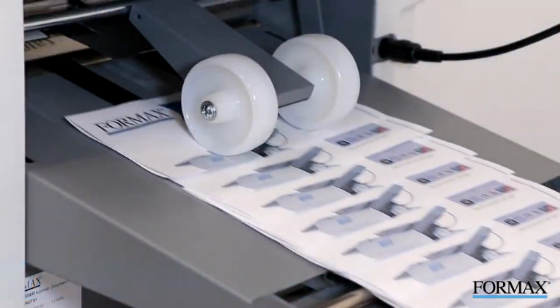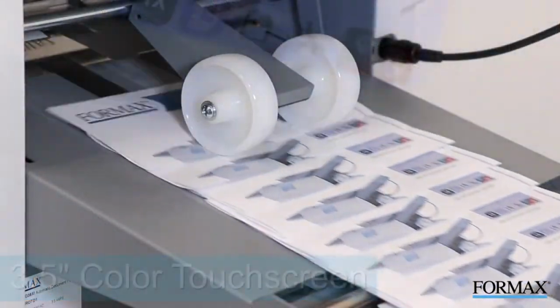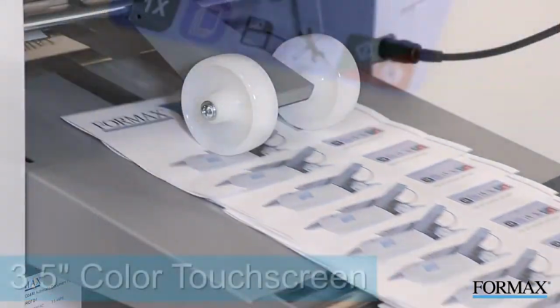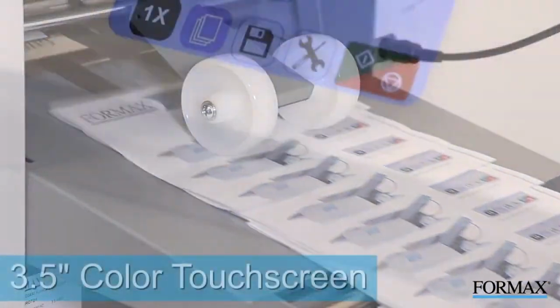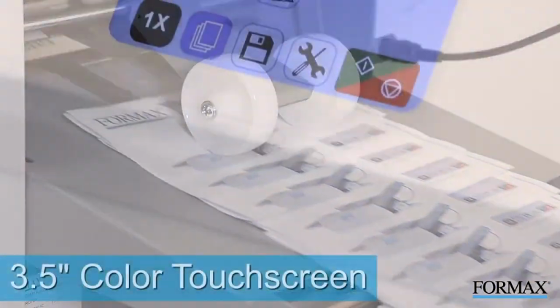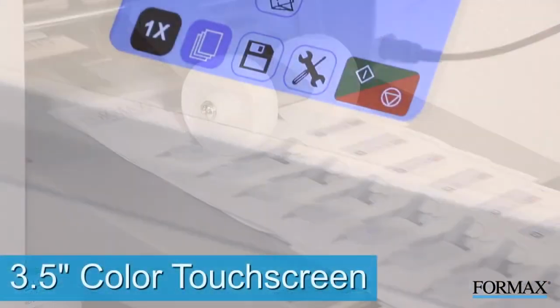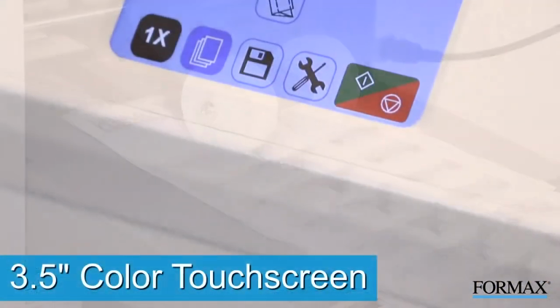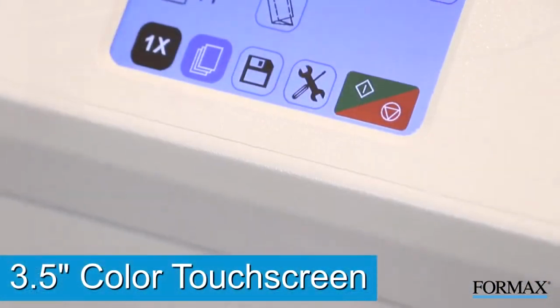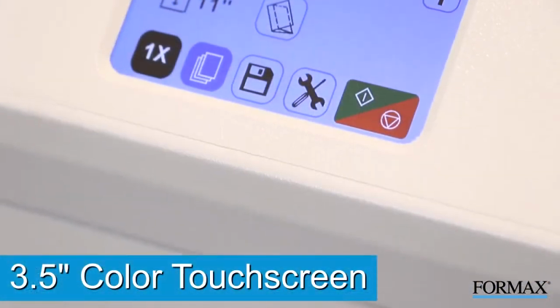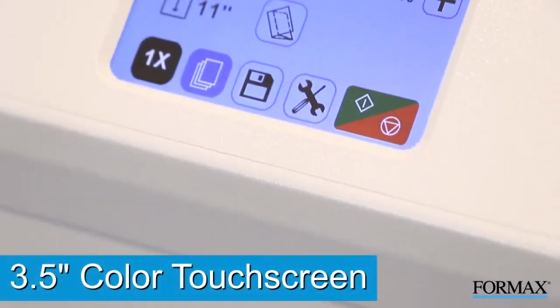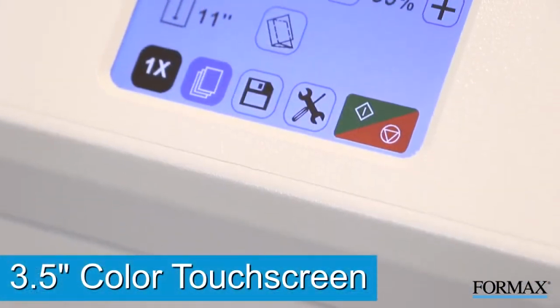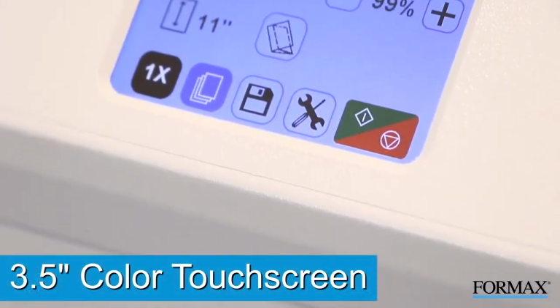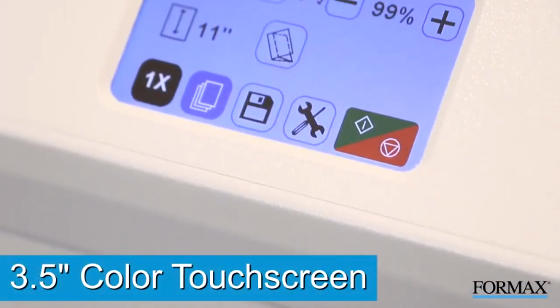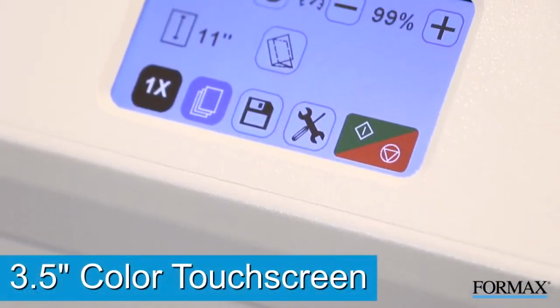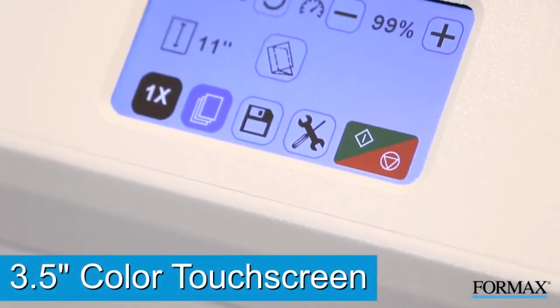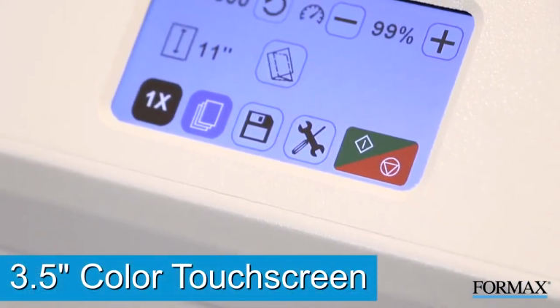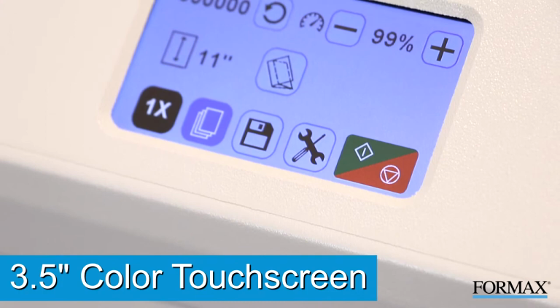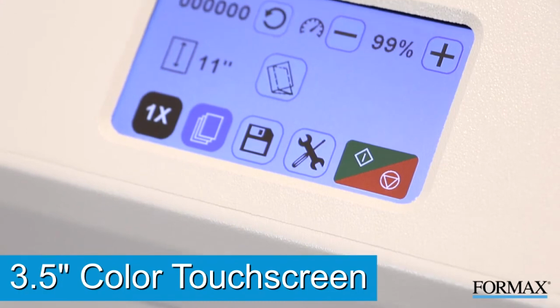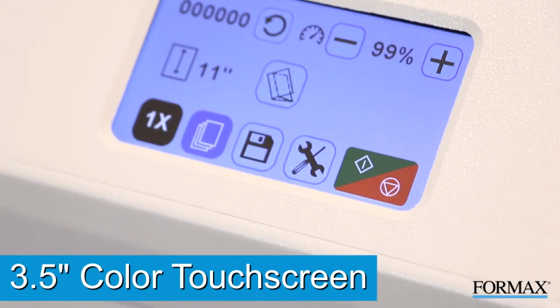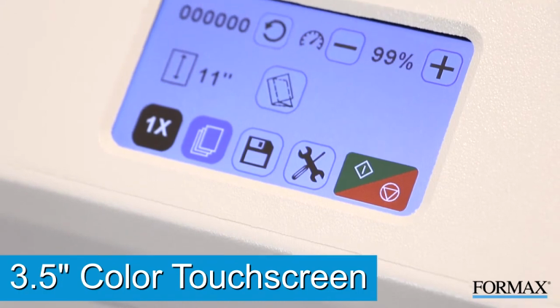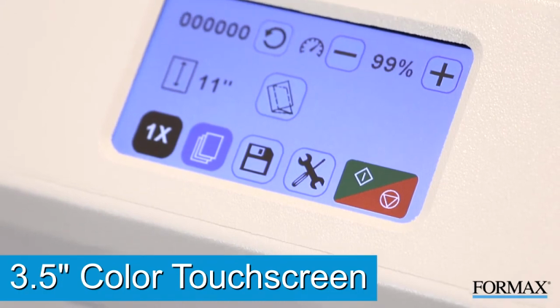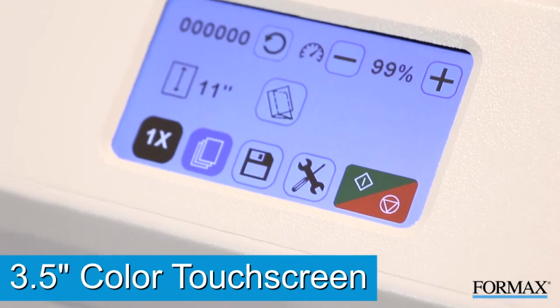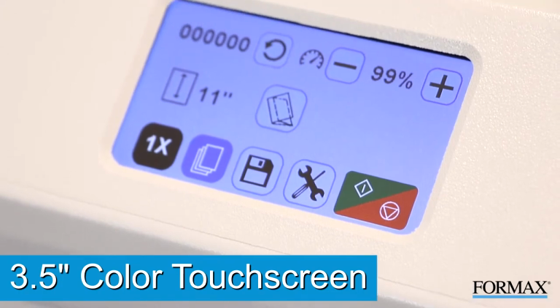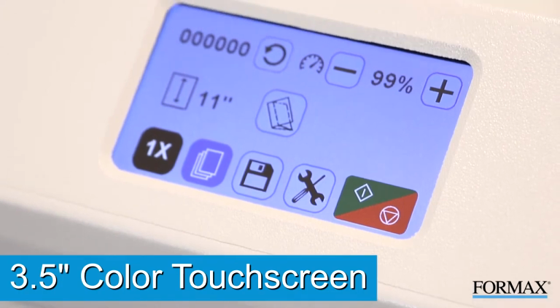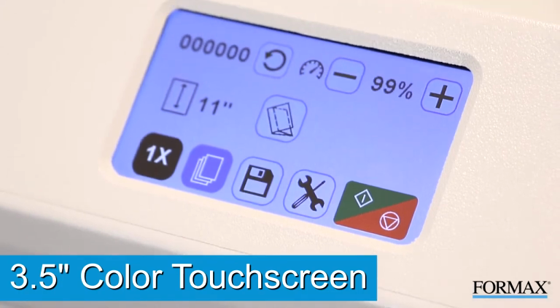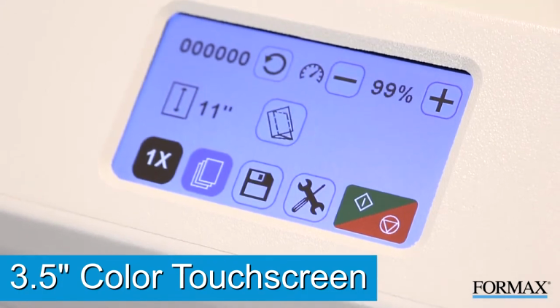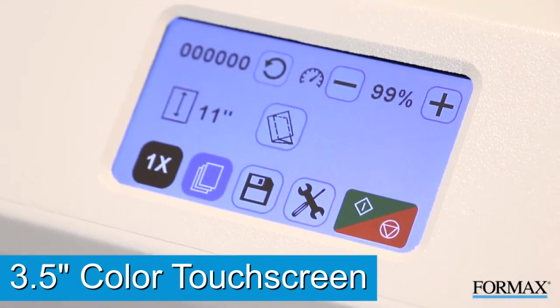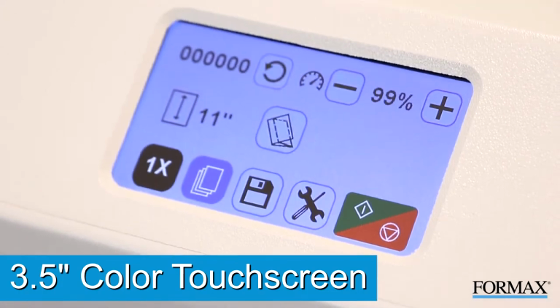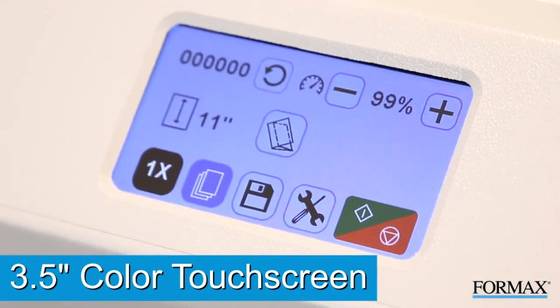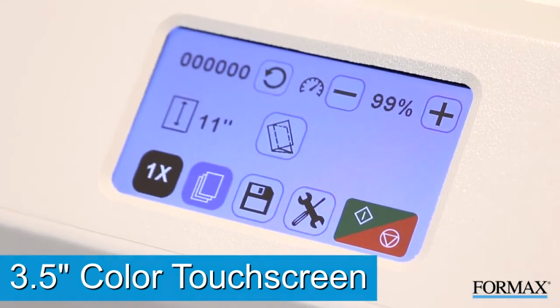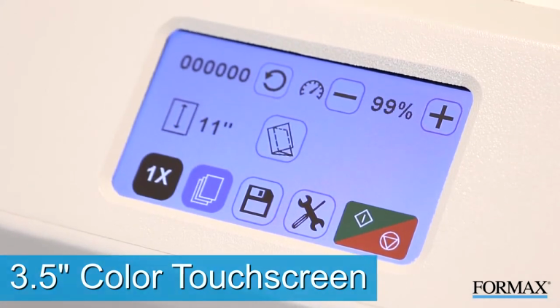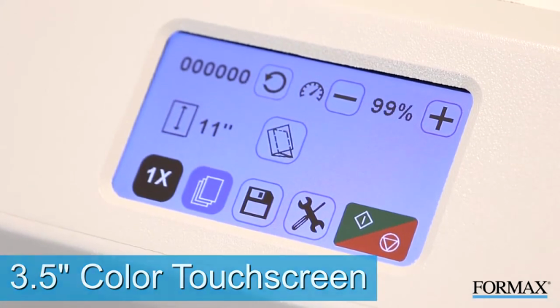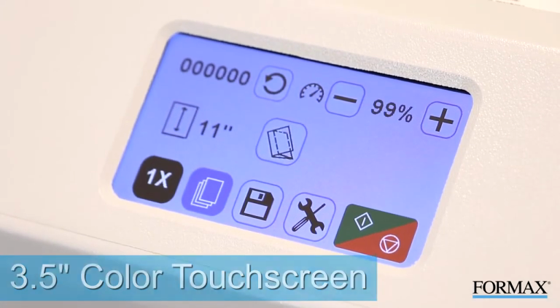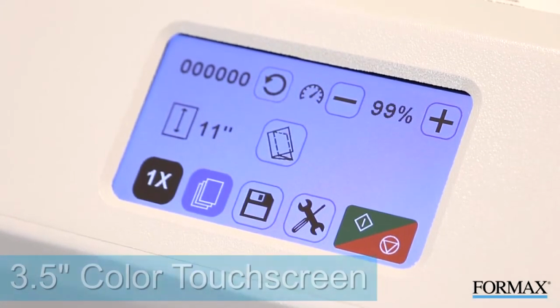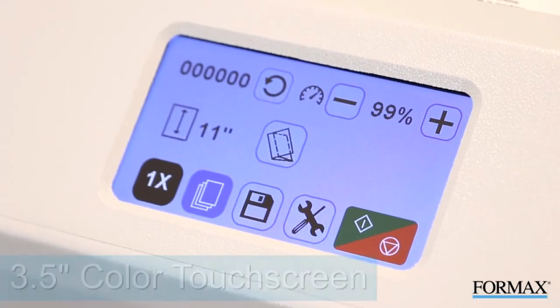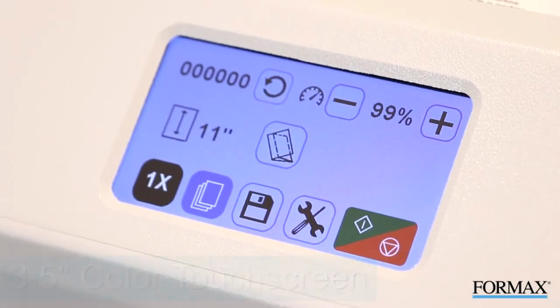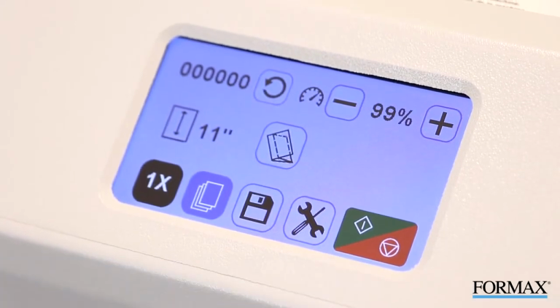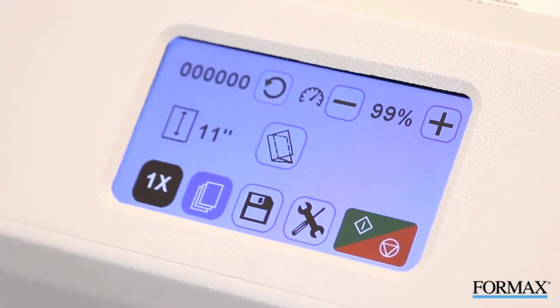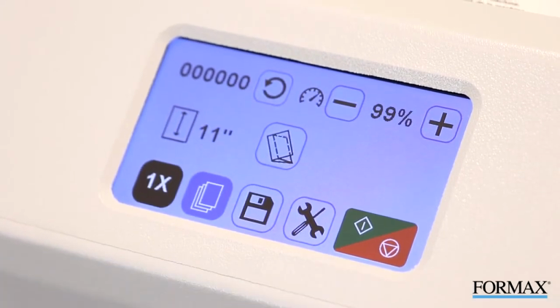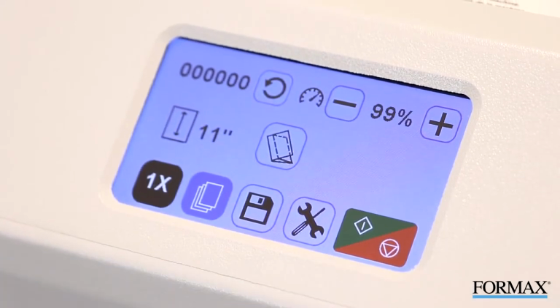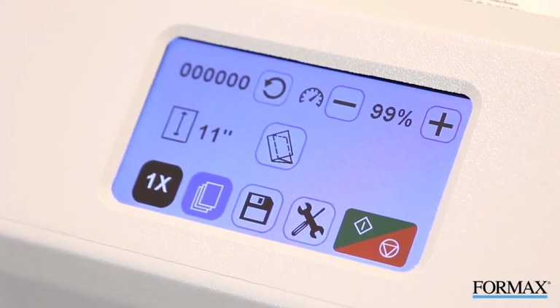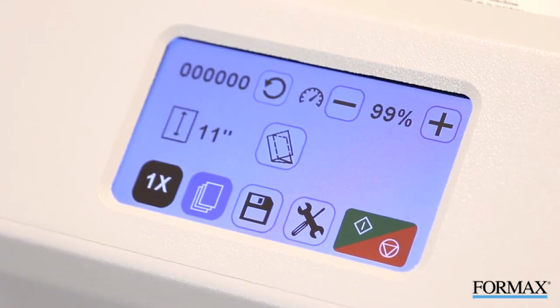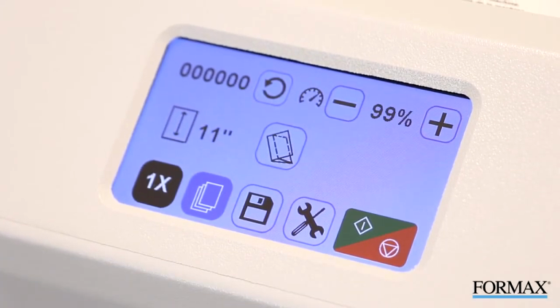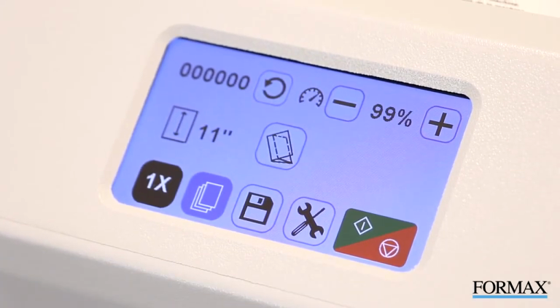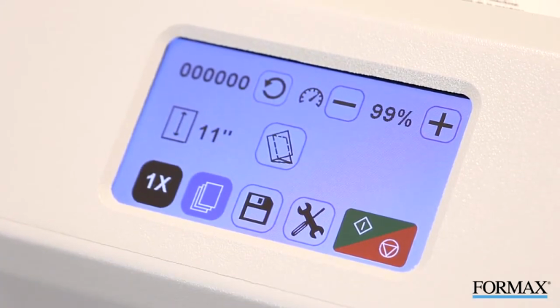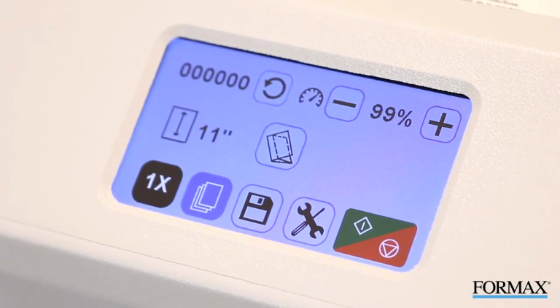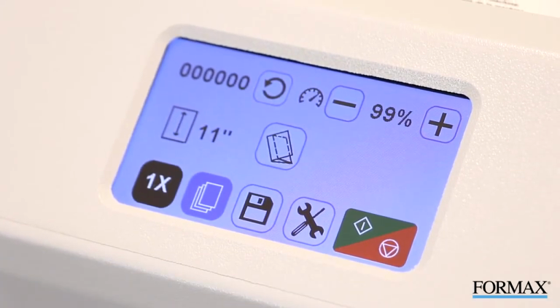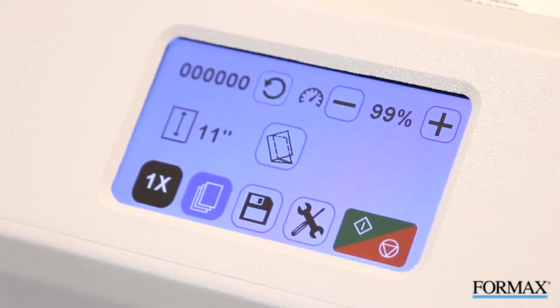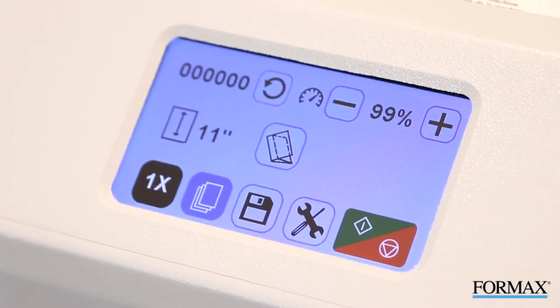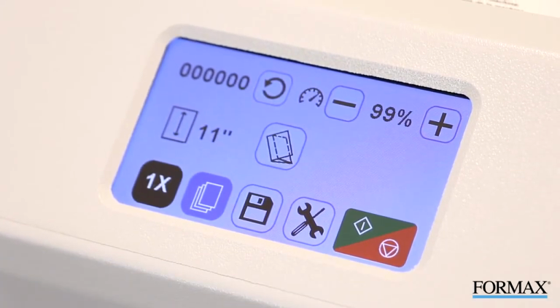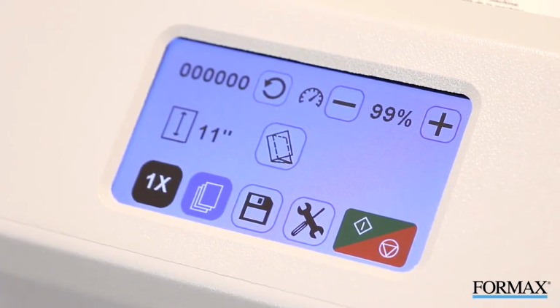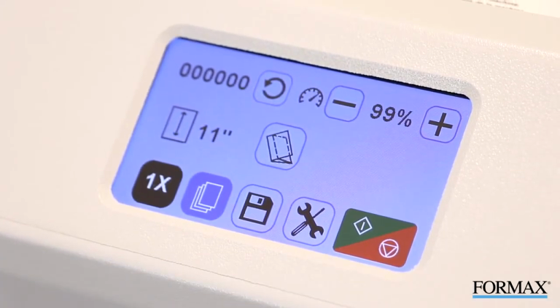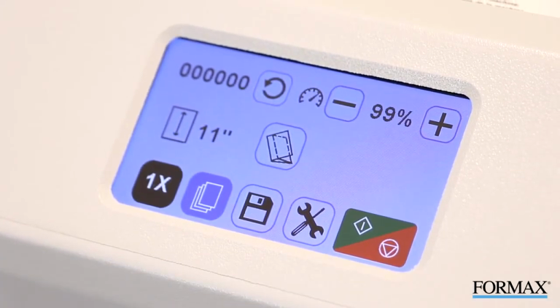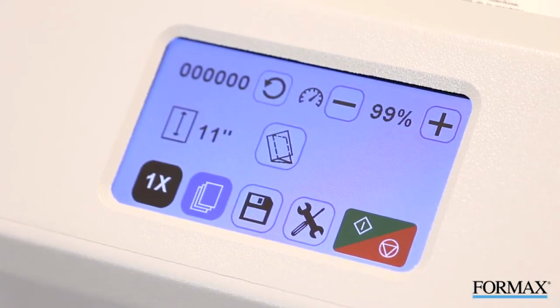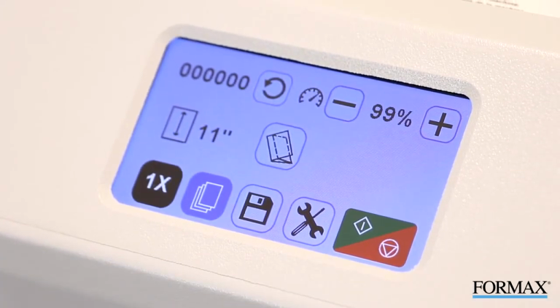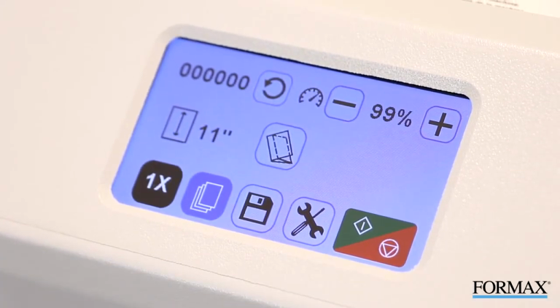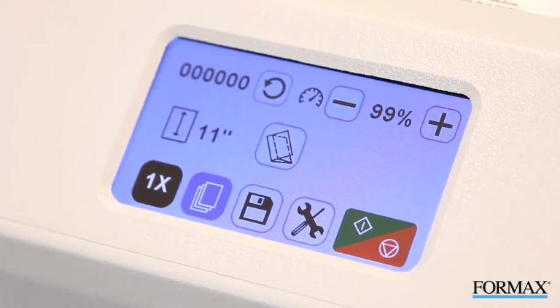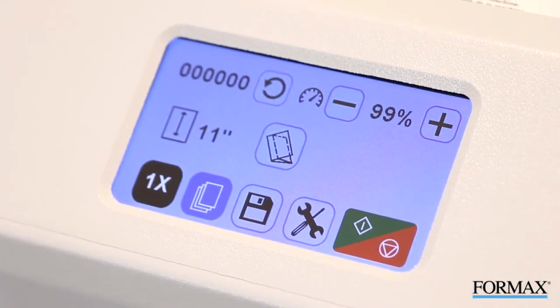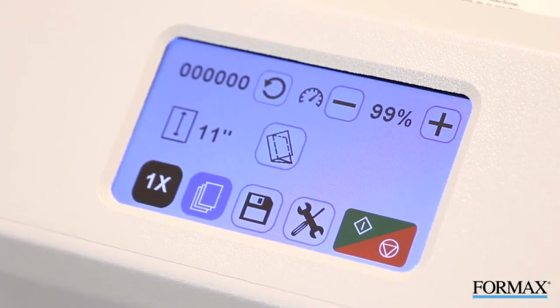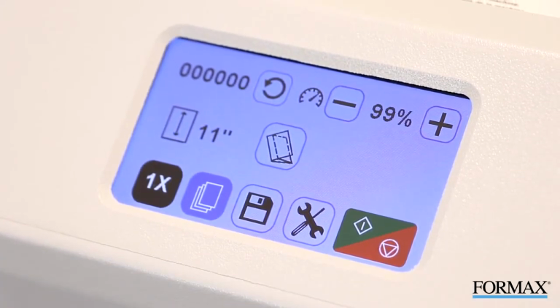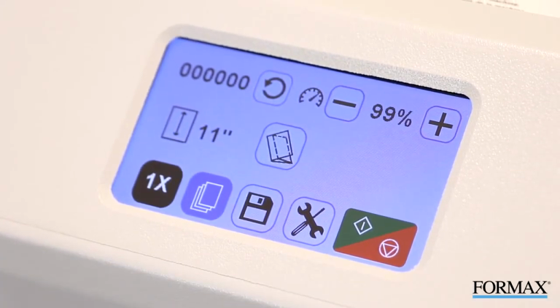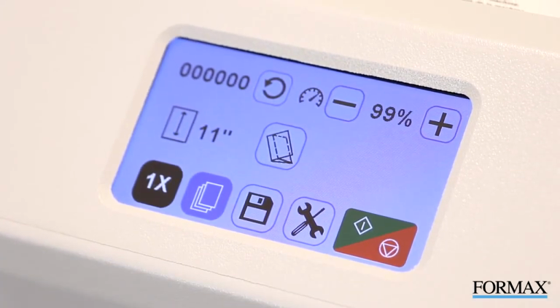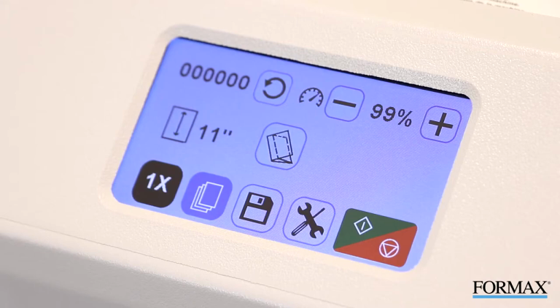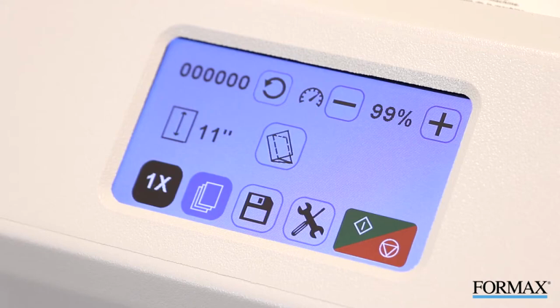The large 3.5-inch color touchscreen uses internationally recognized symbols to easily navigate through setup and operation.